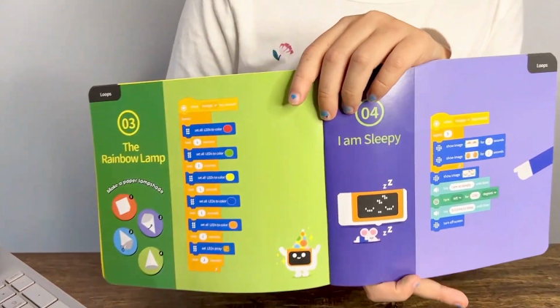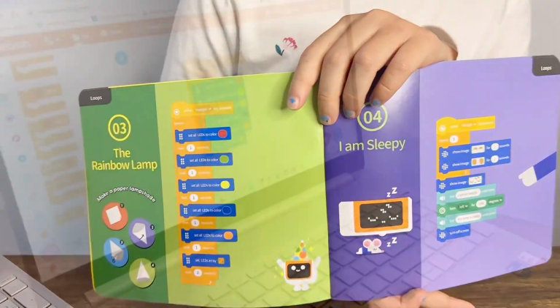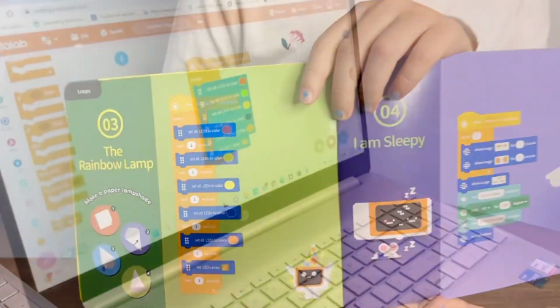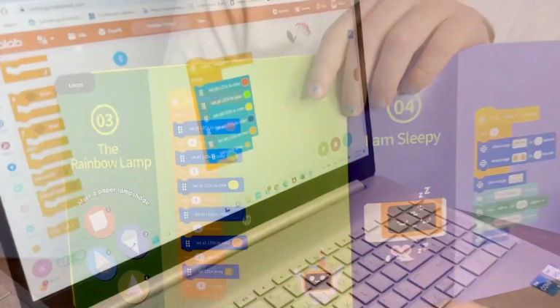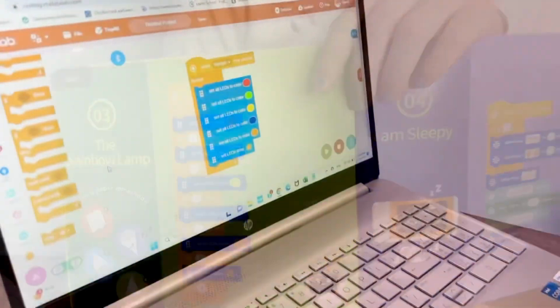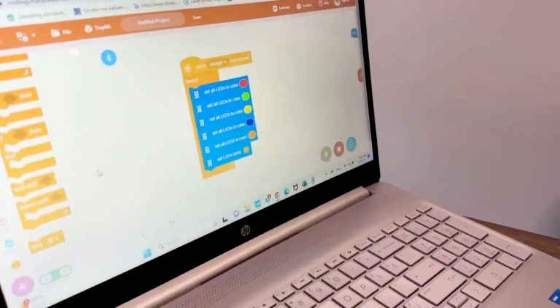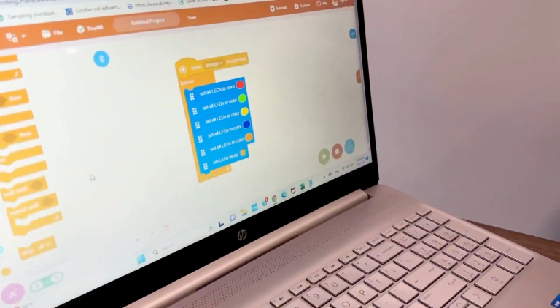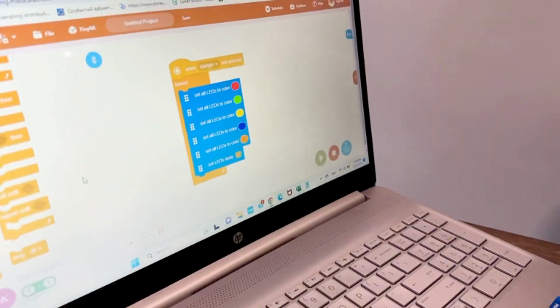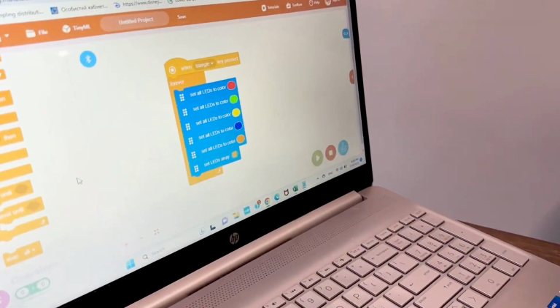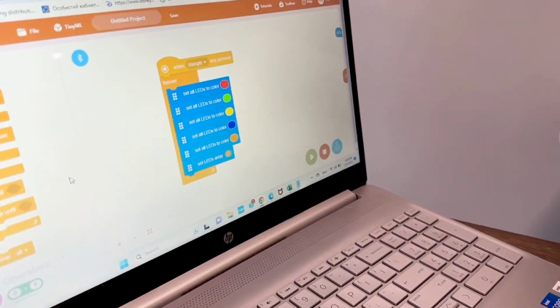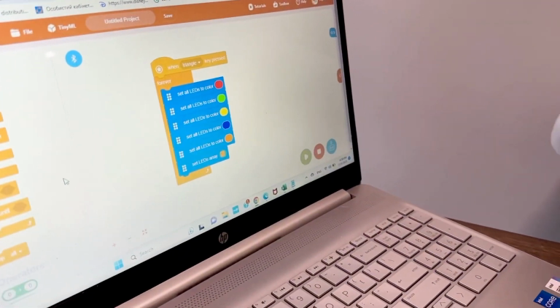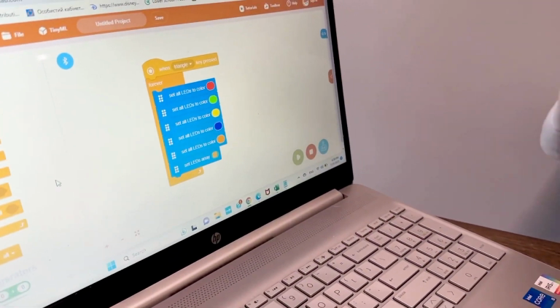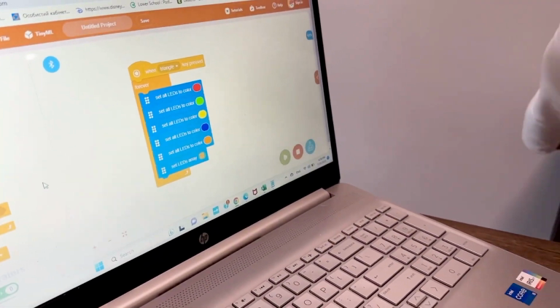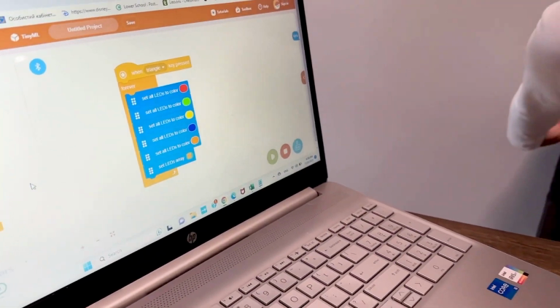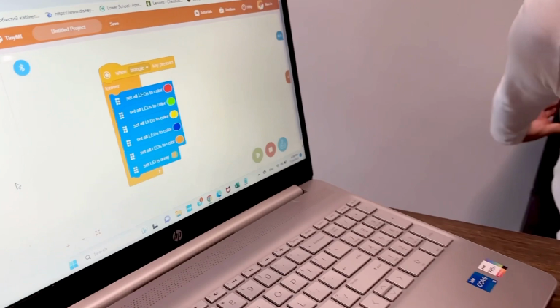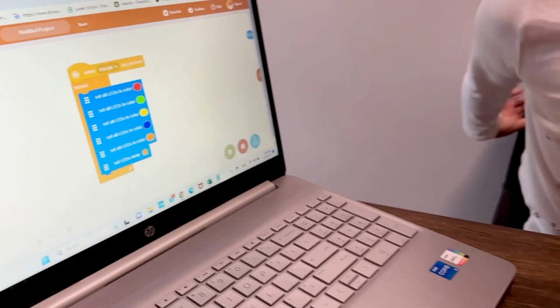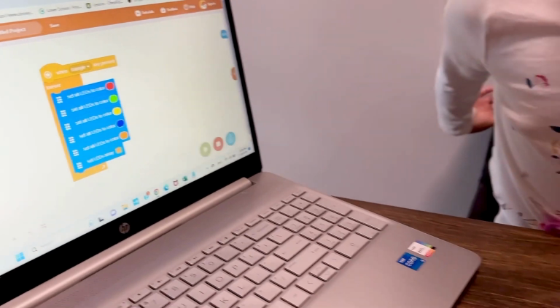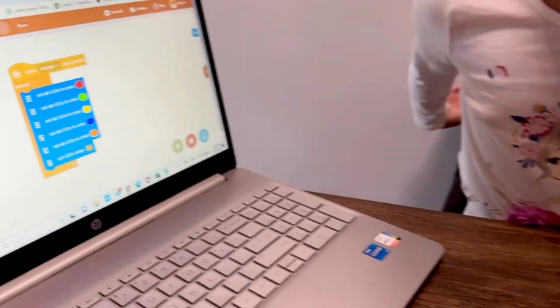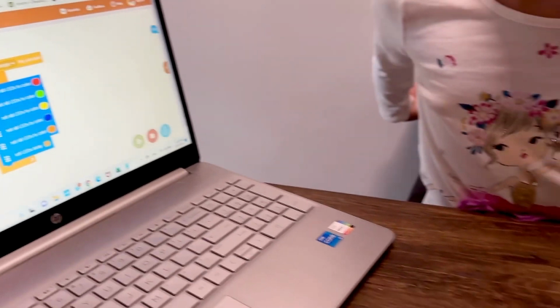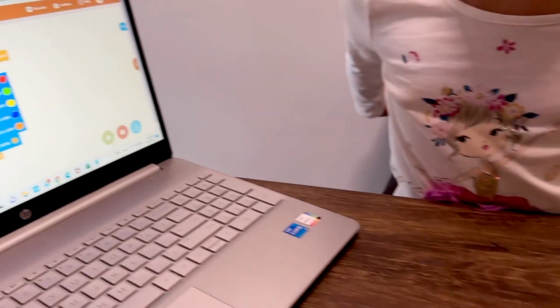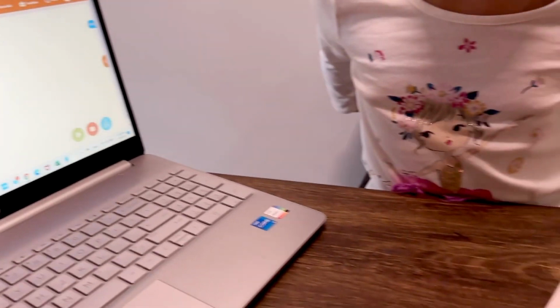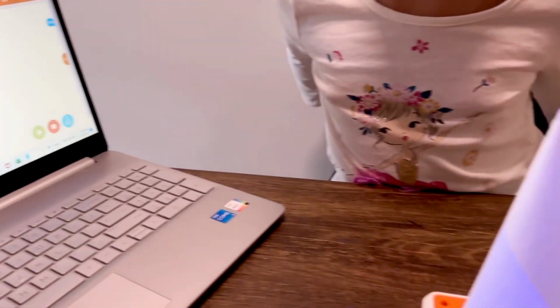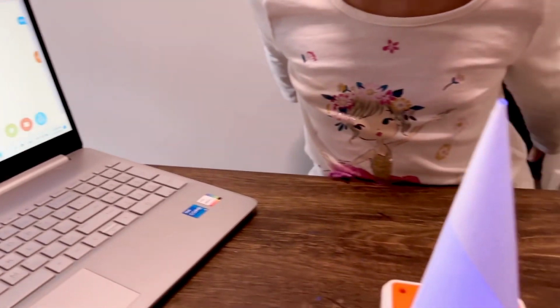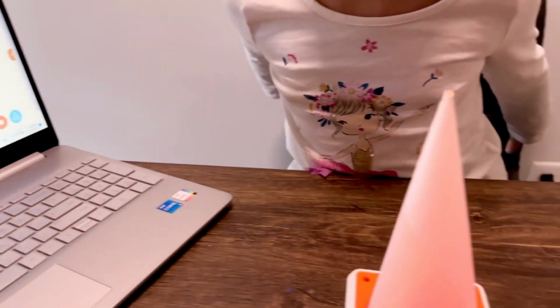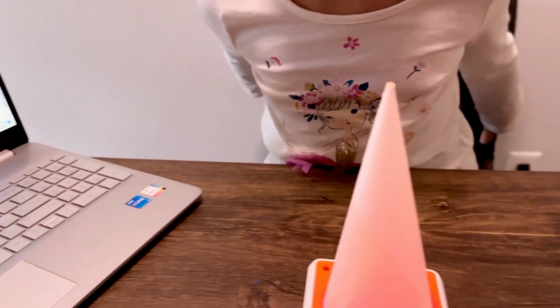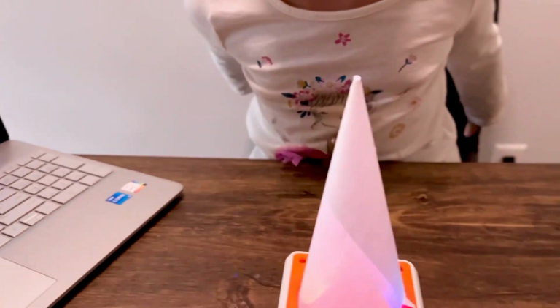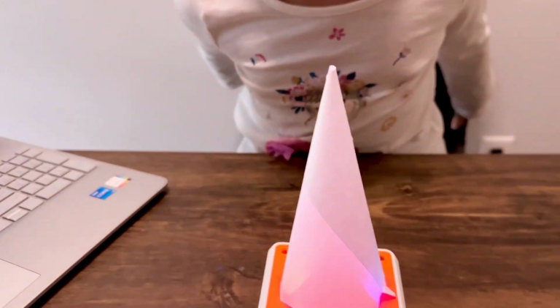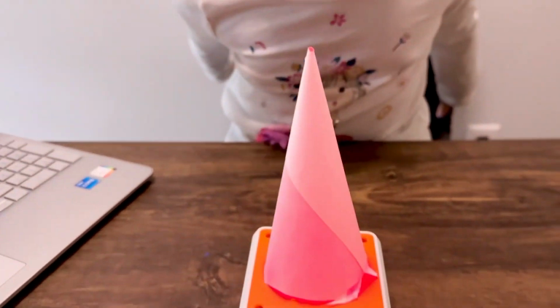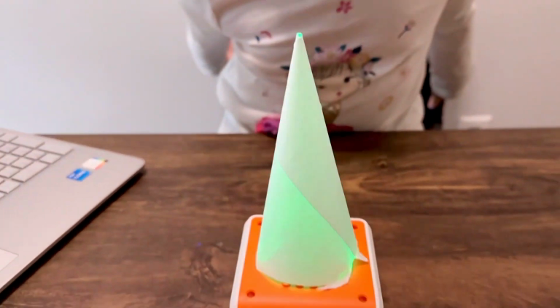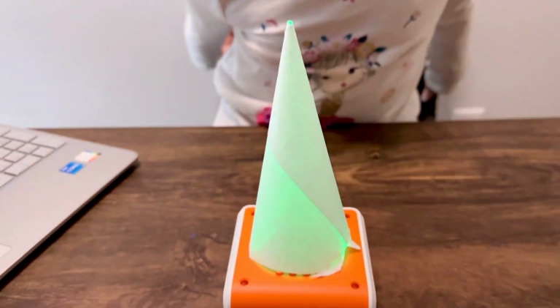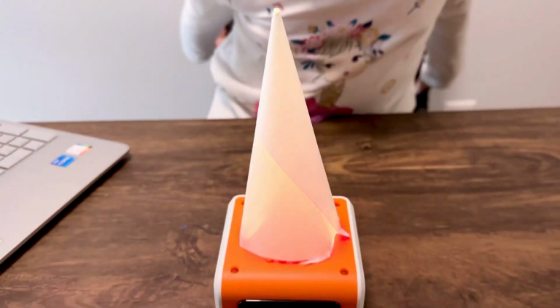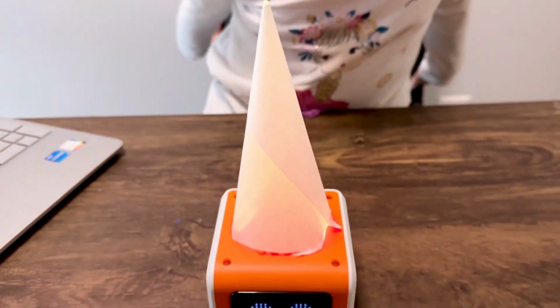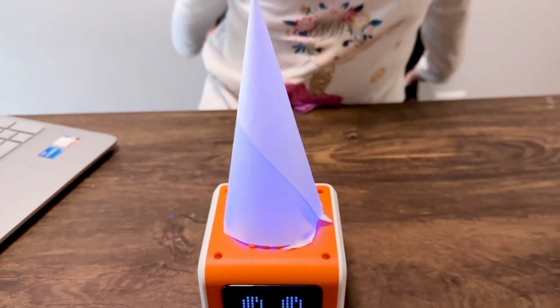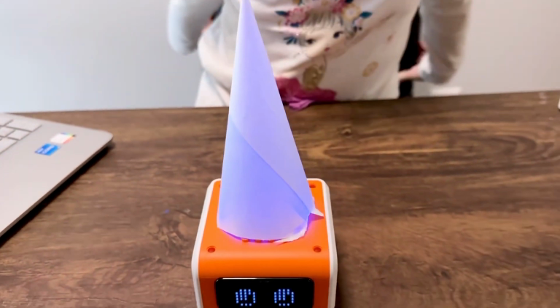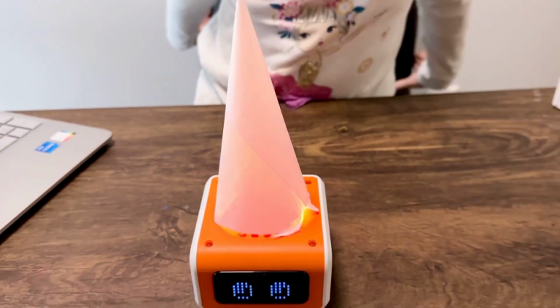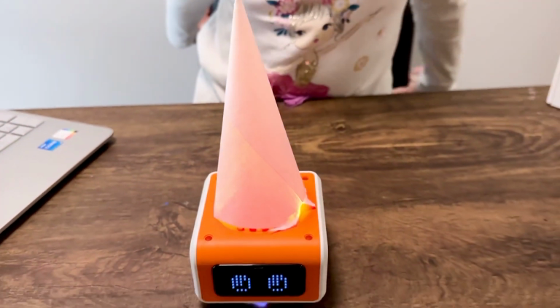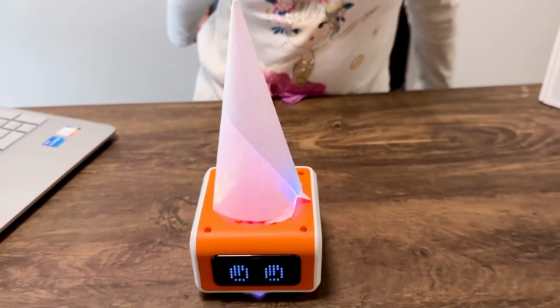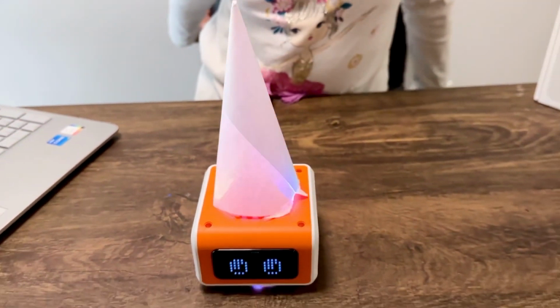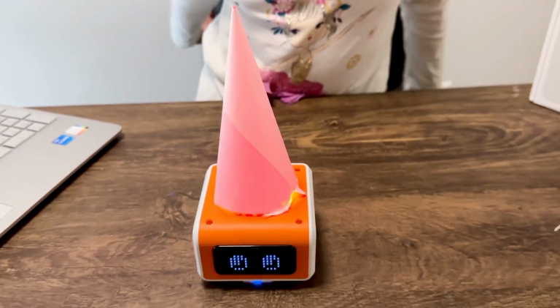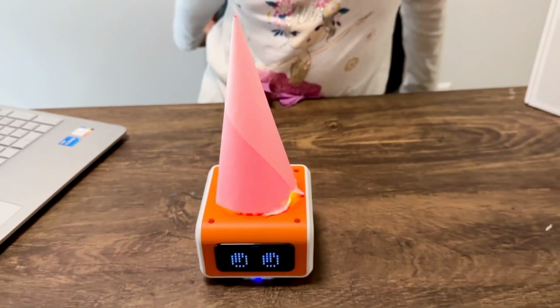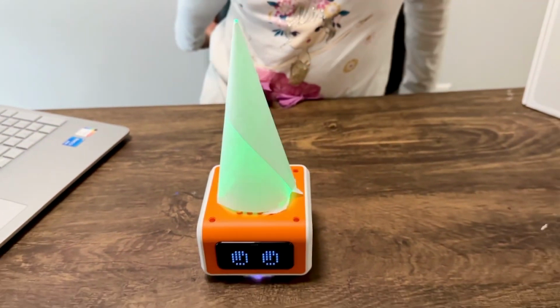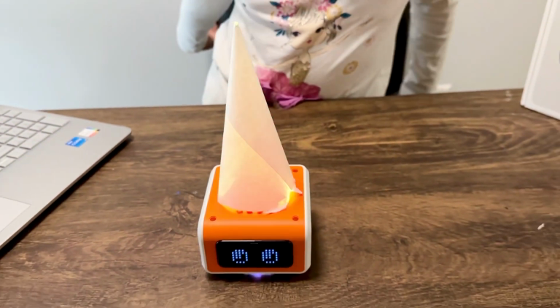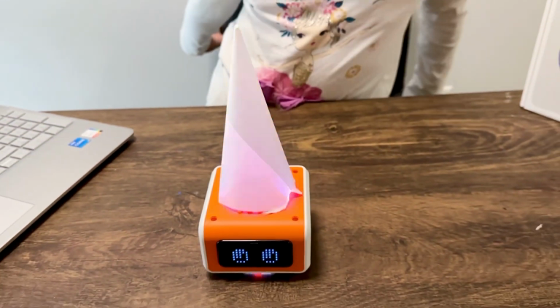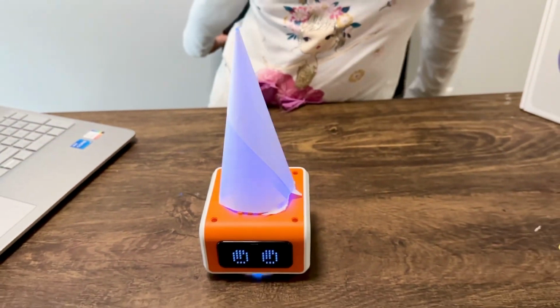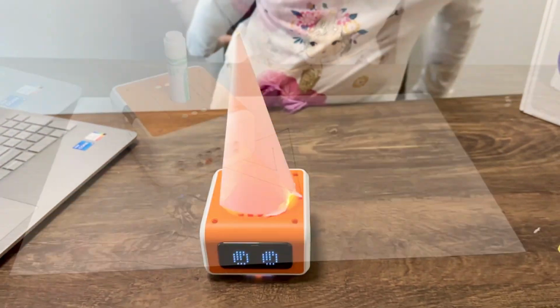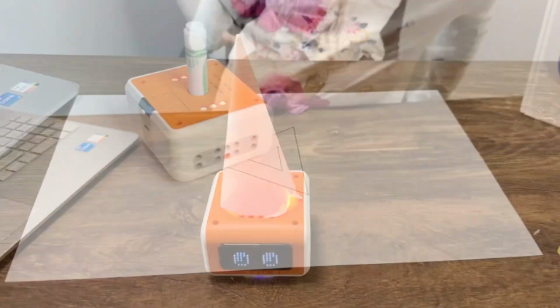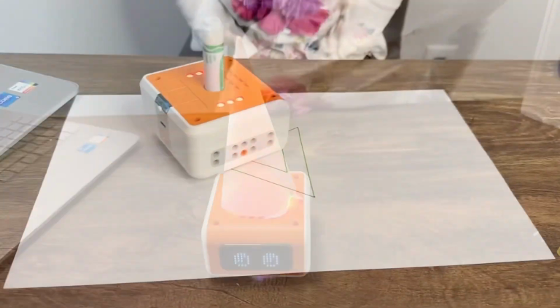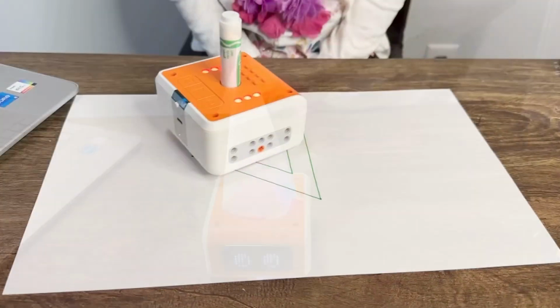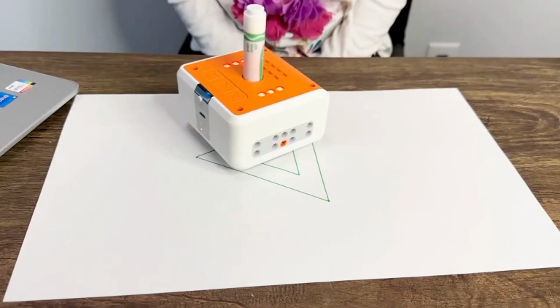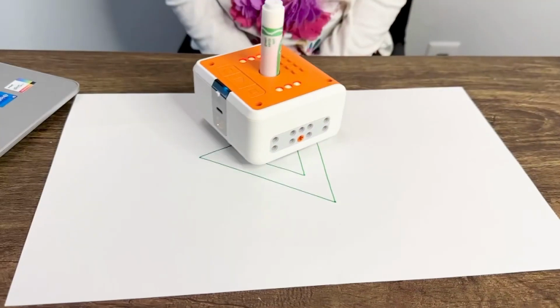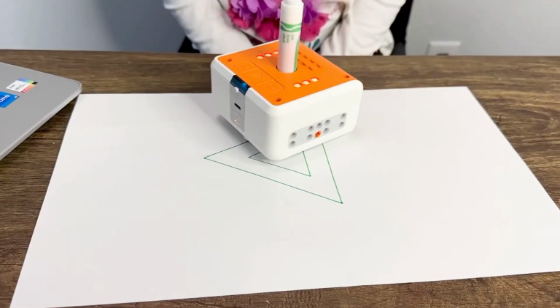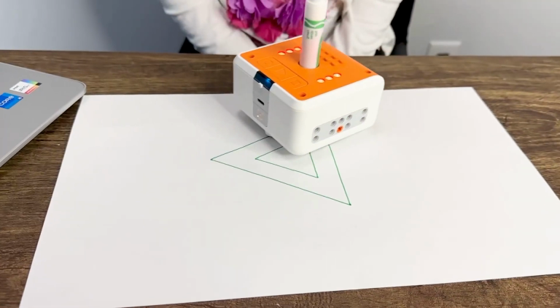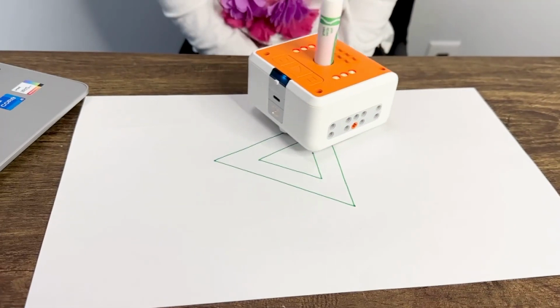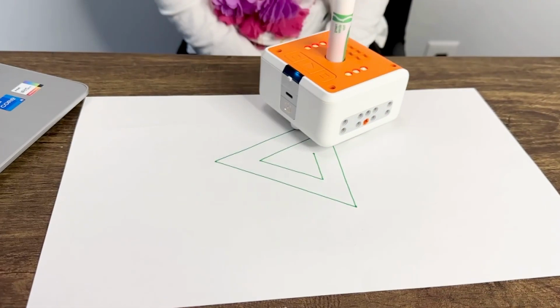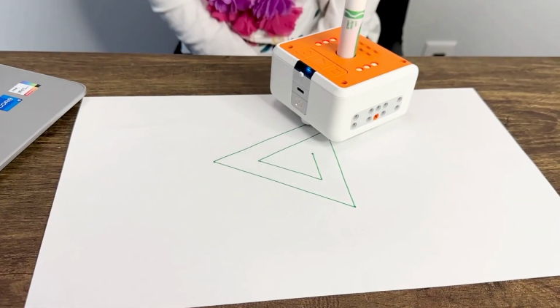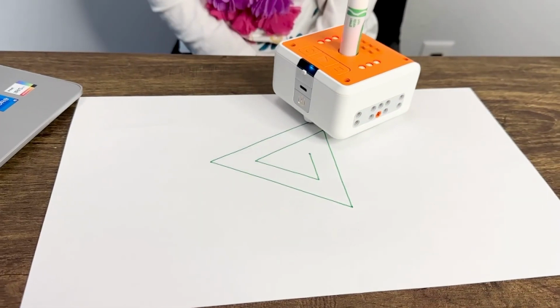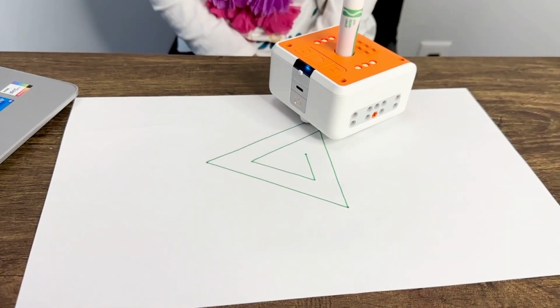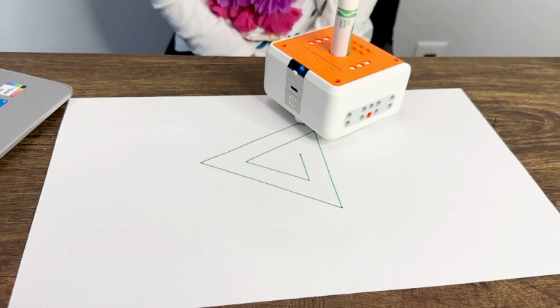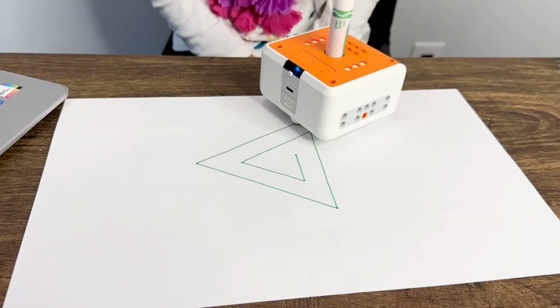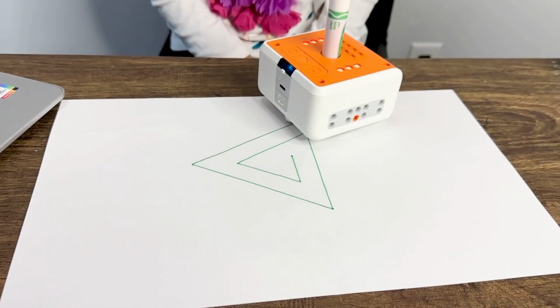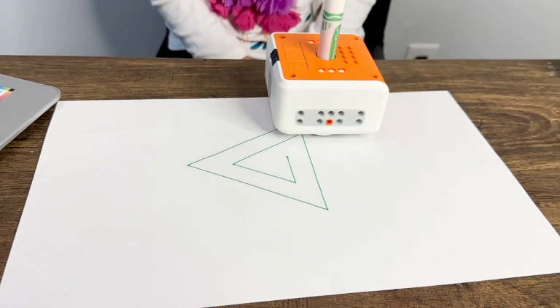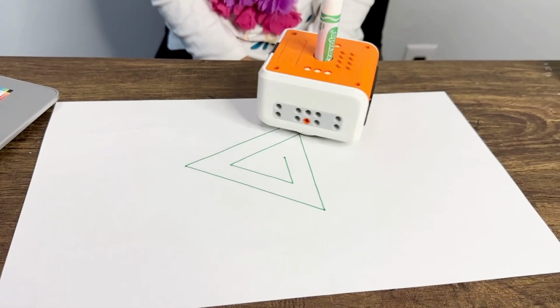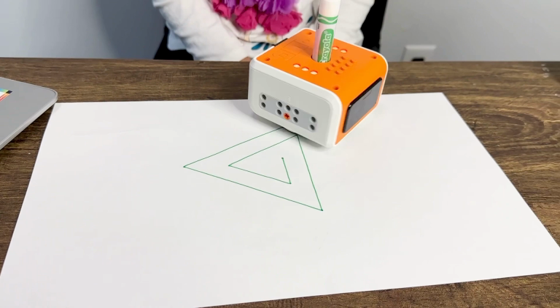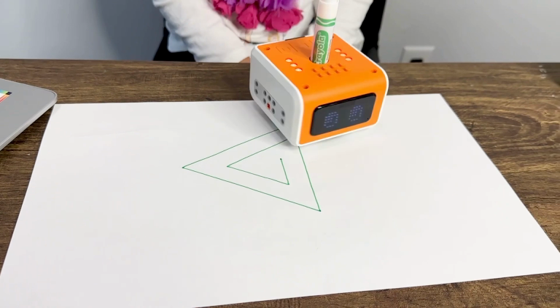My code is all ready, and check this out. Check out my spiral pattern.